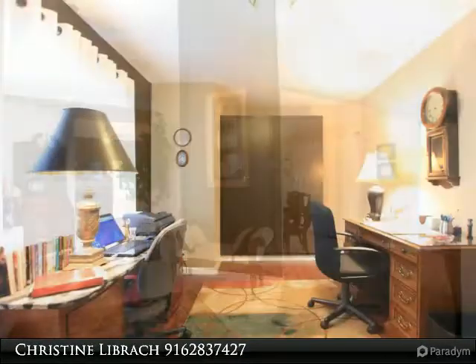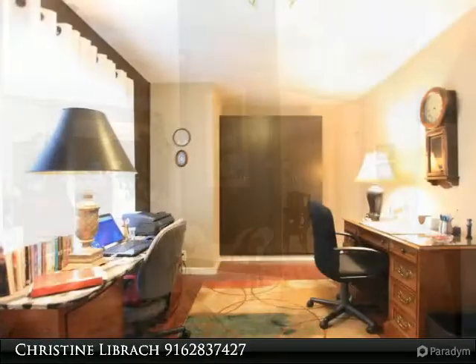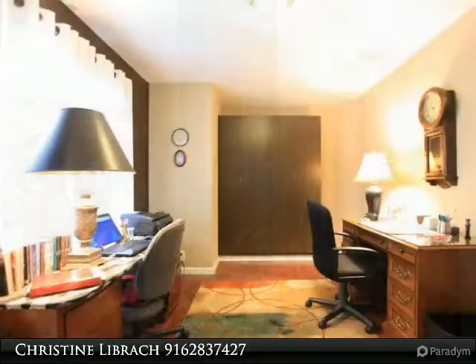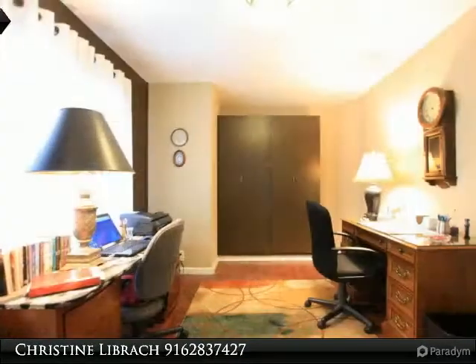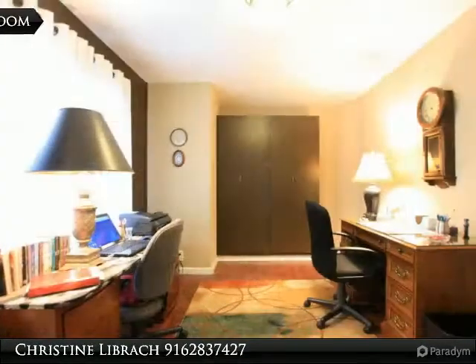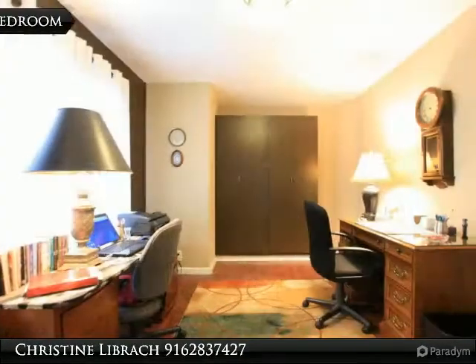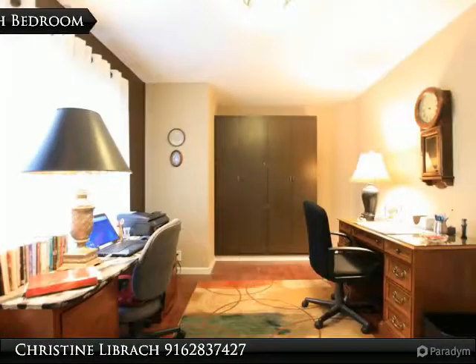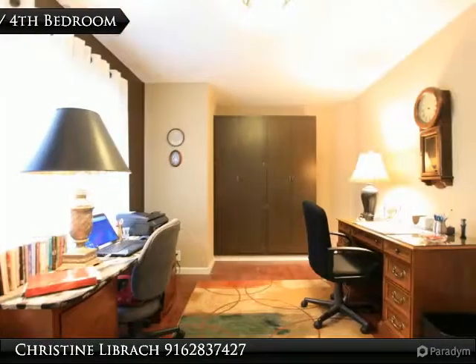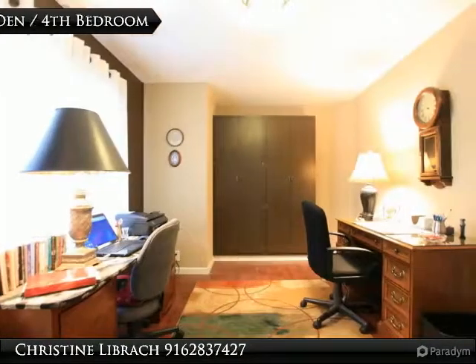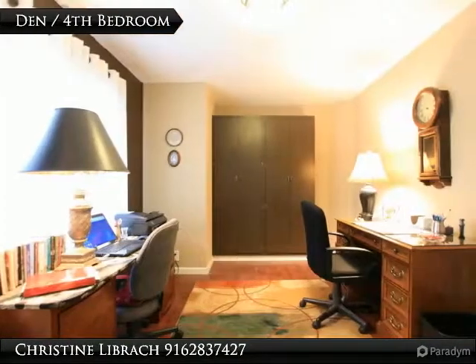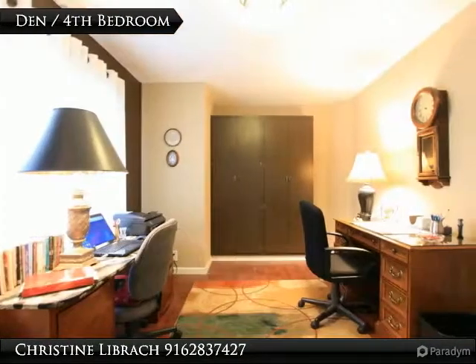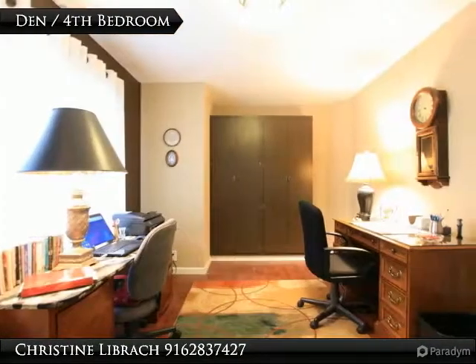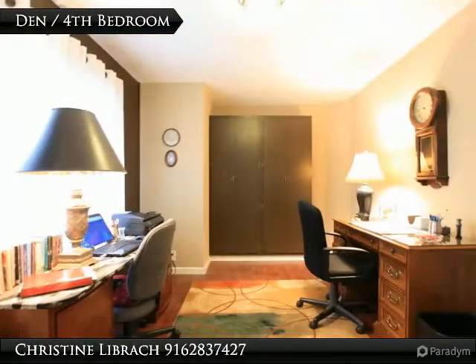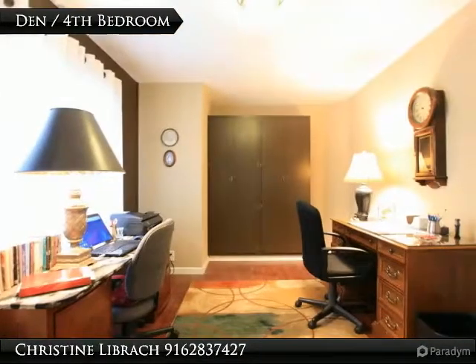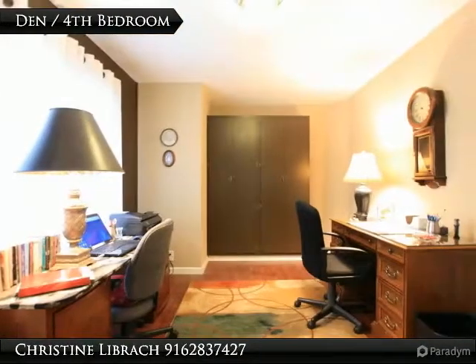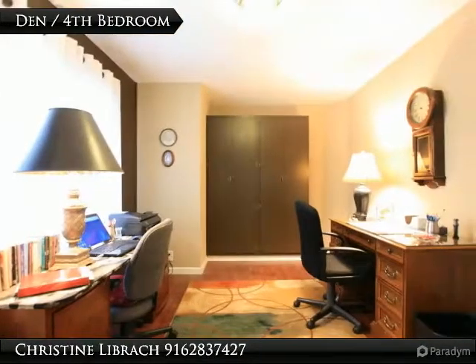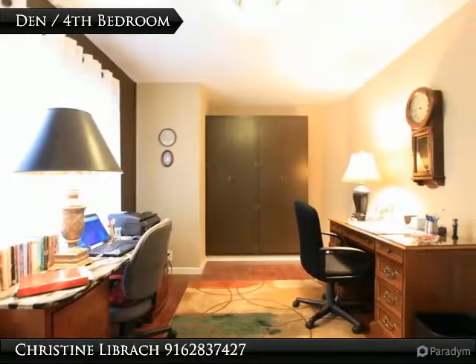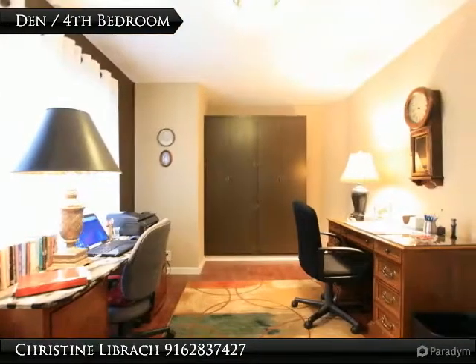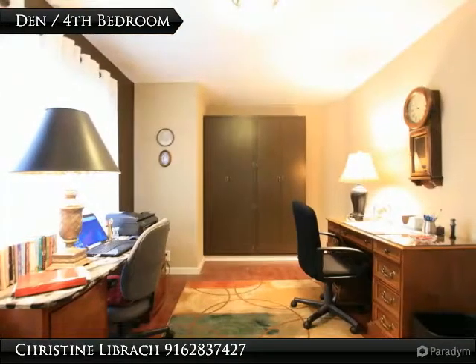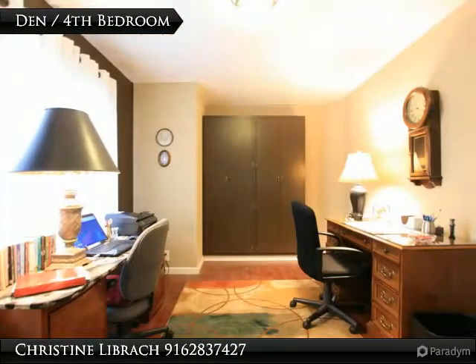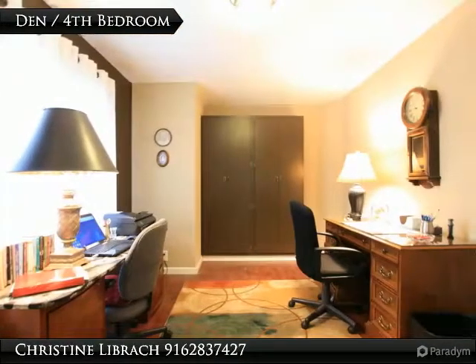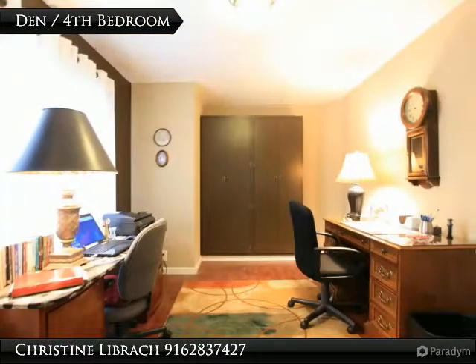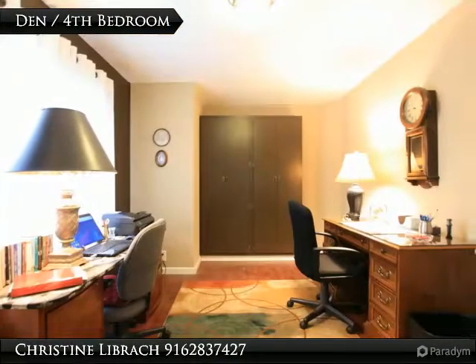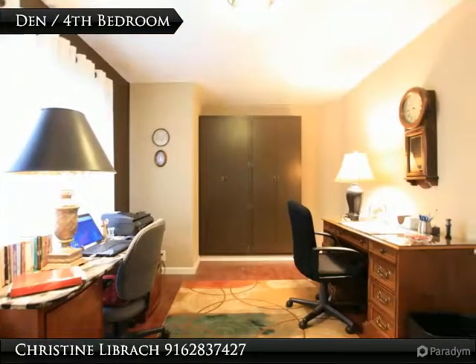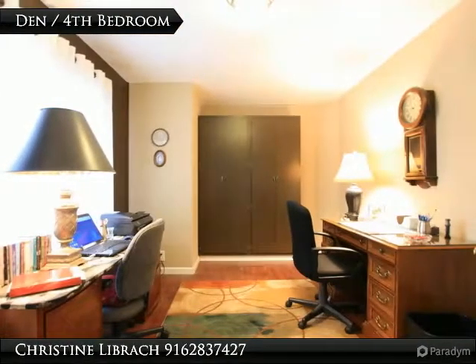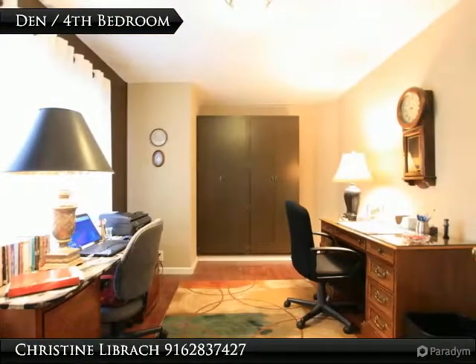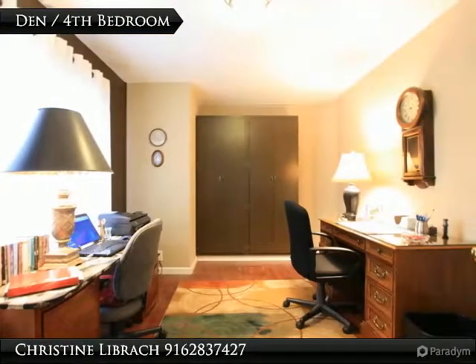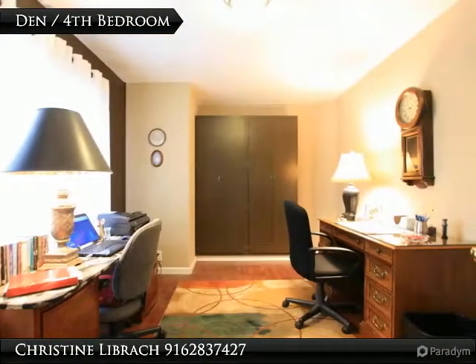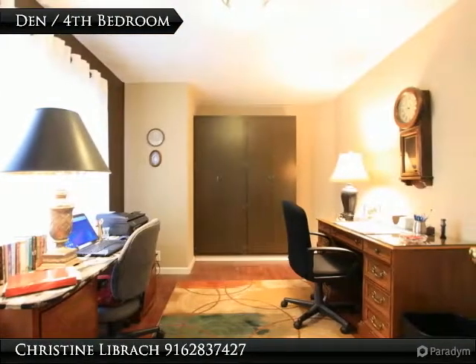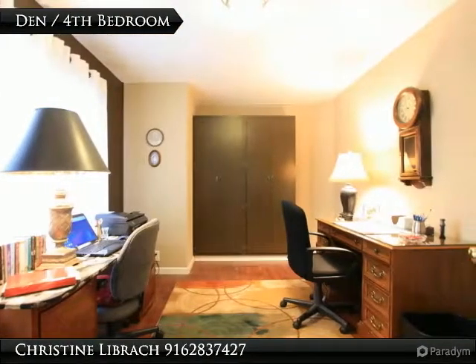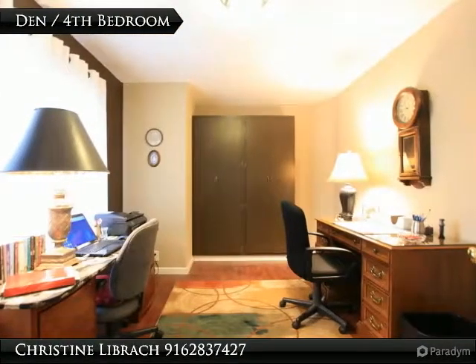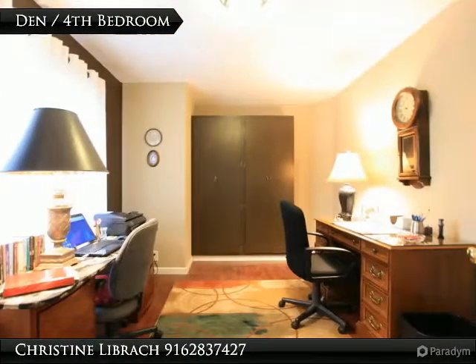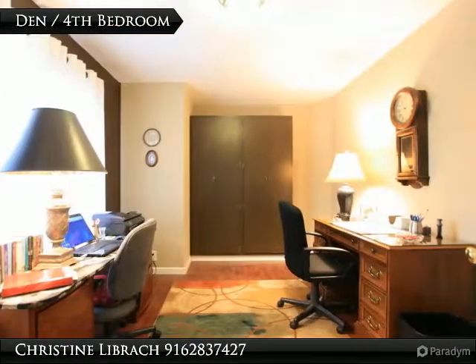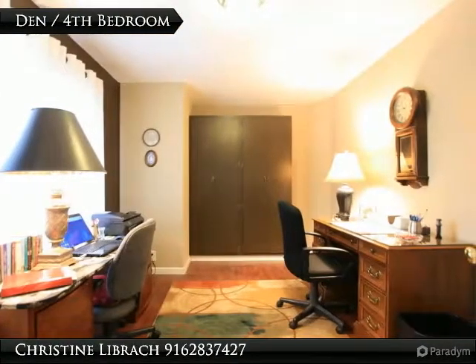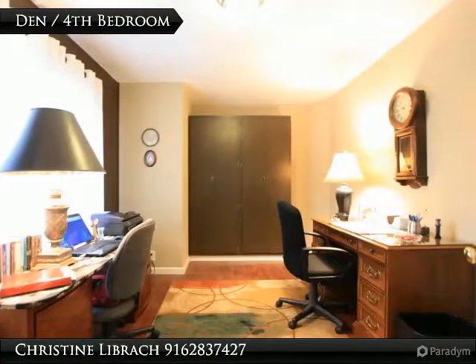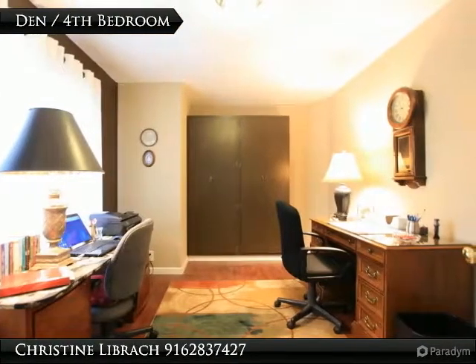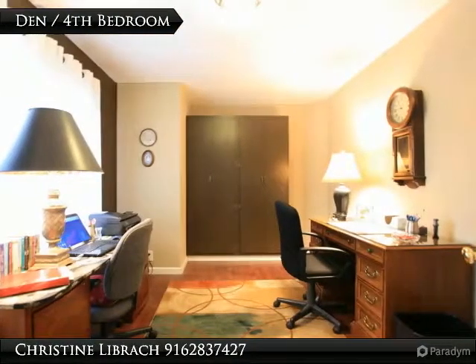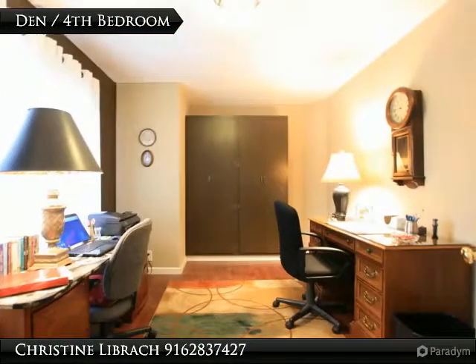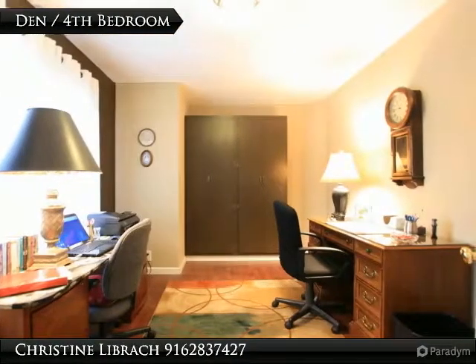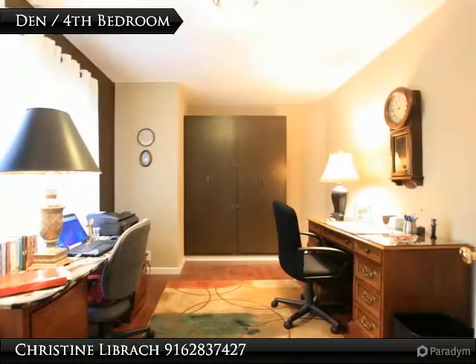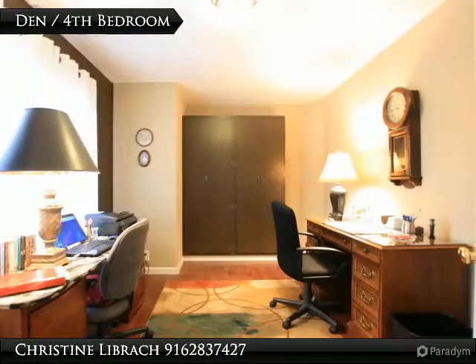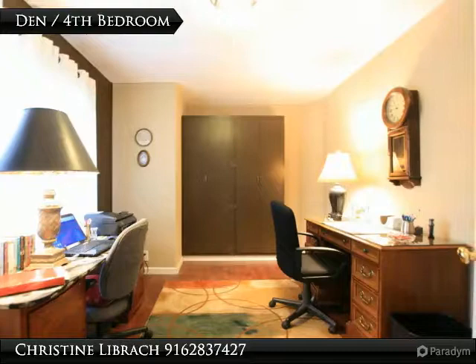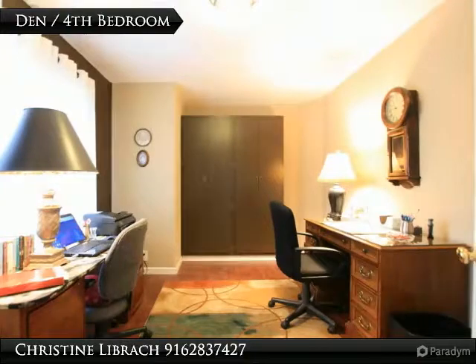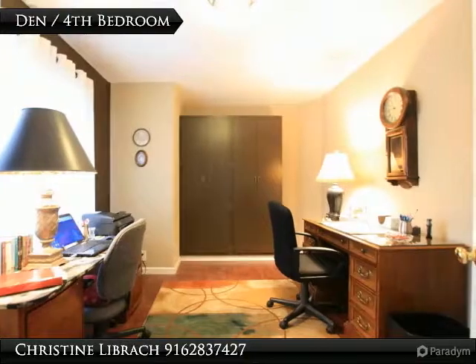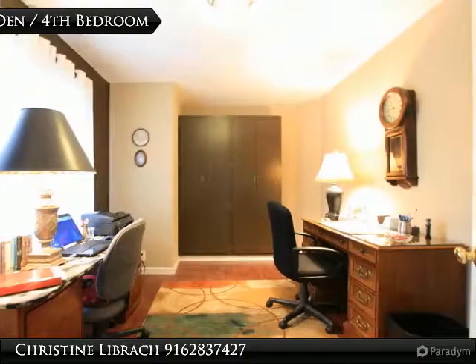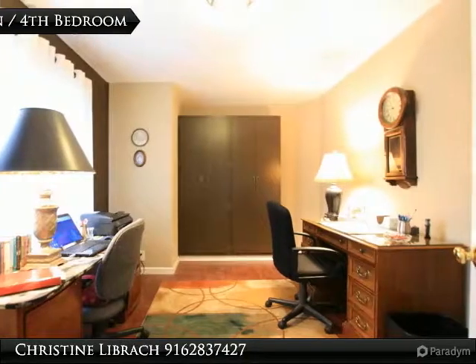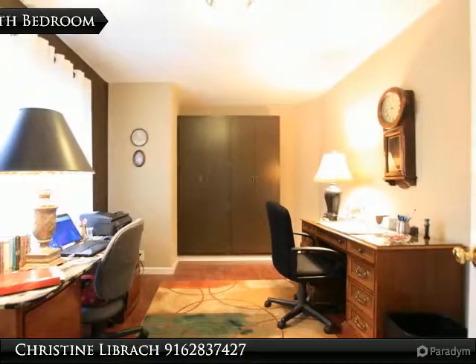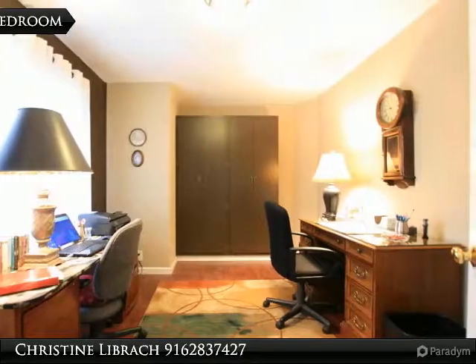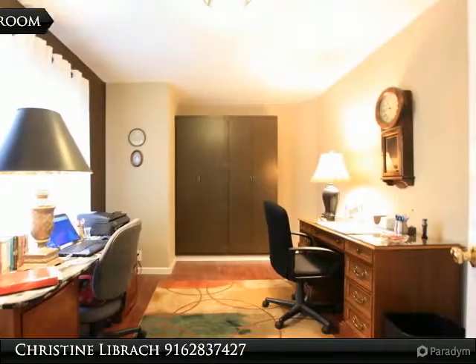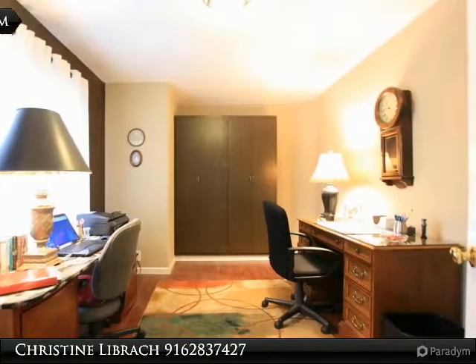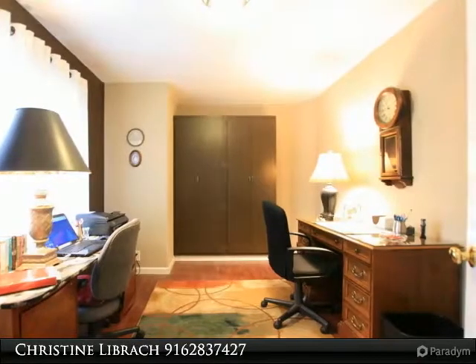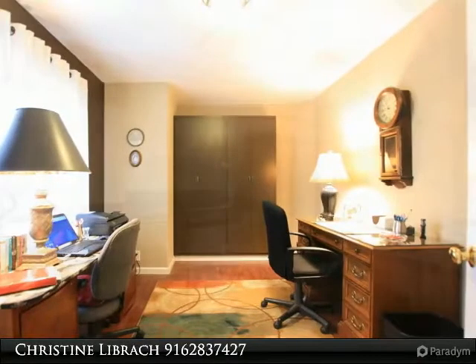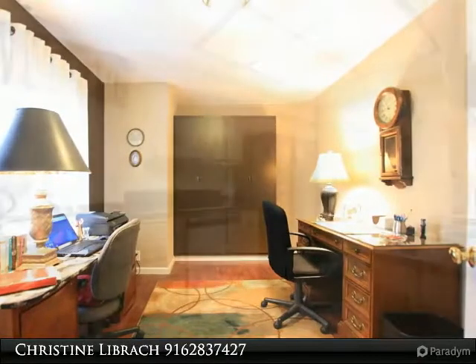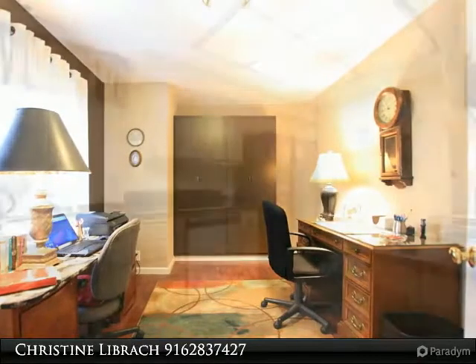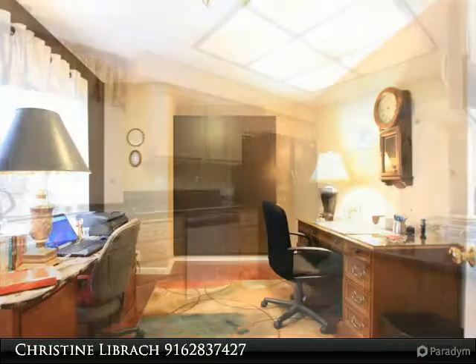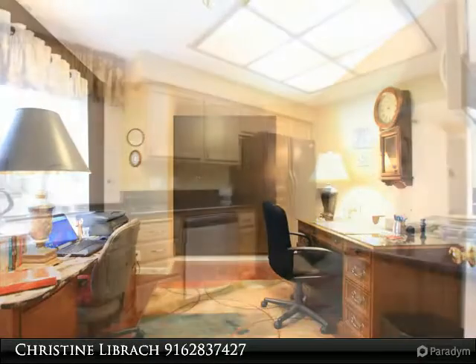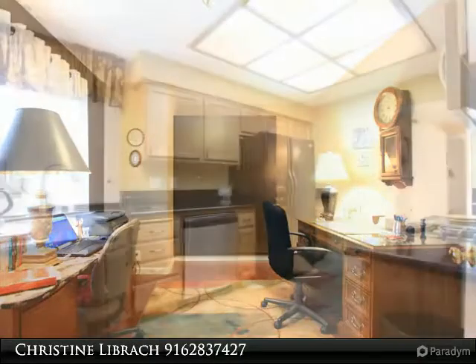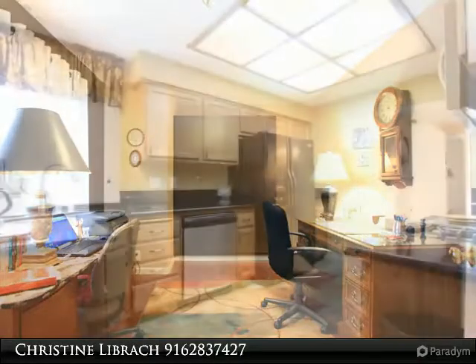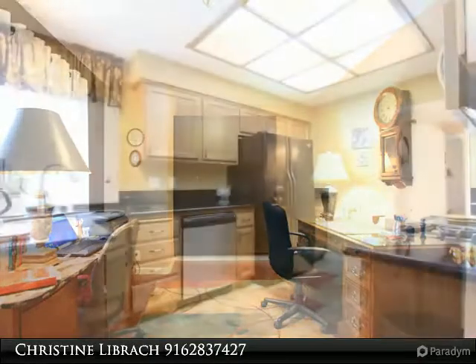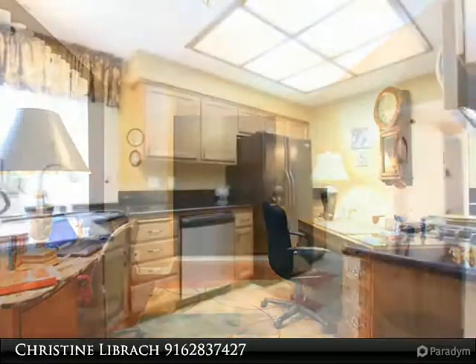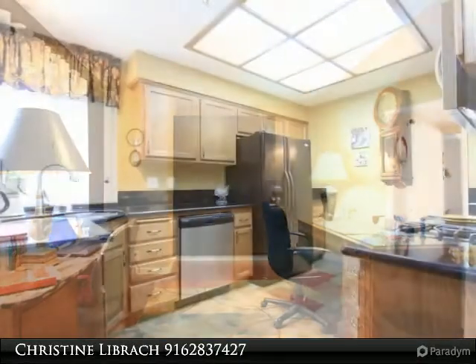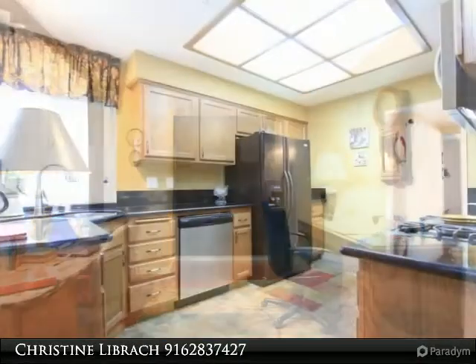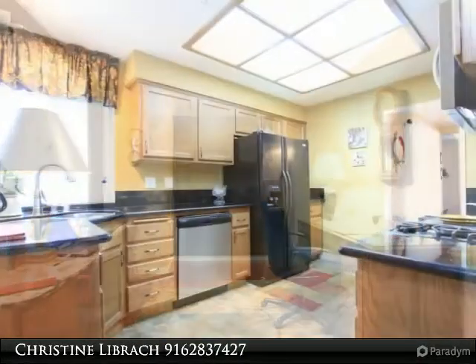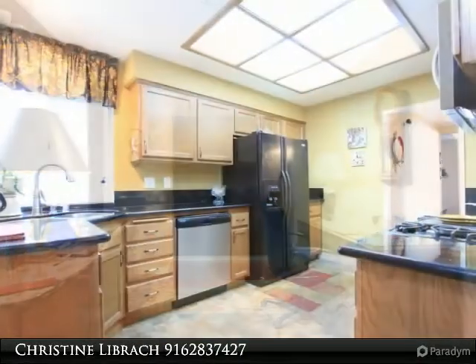The convenient one-car pass-through garage has so many uses, and the additional two-car garage offers so much space for all your toys.